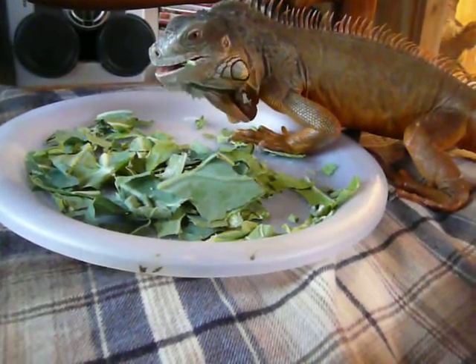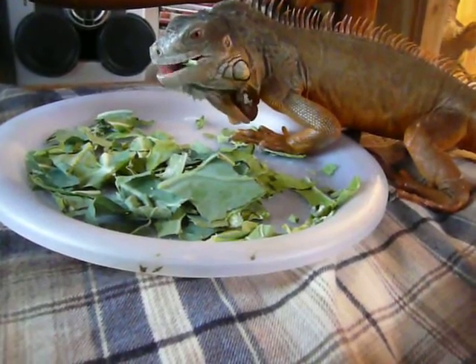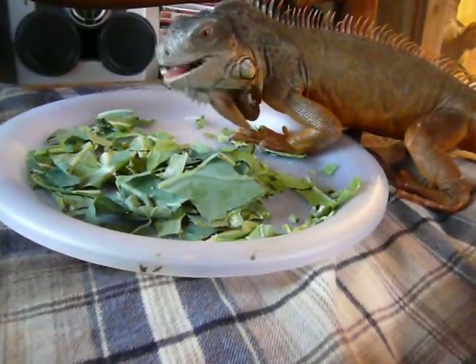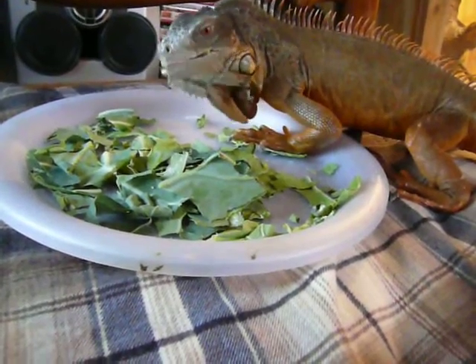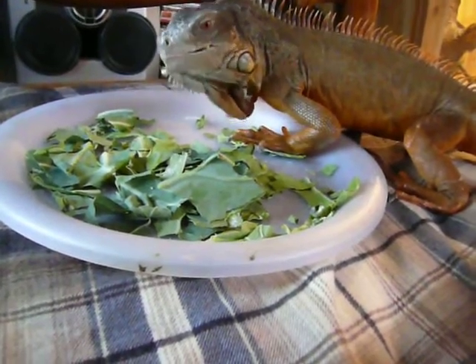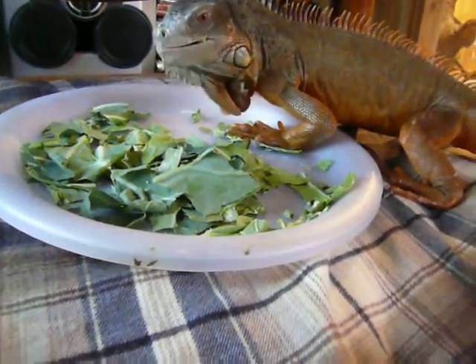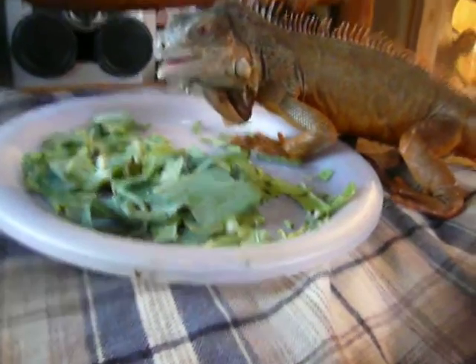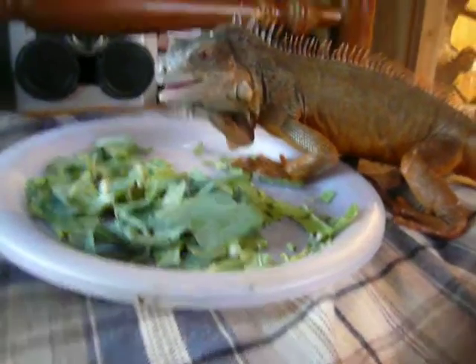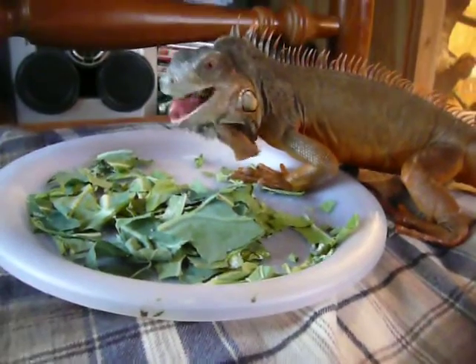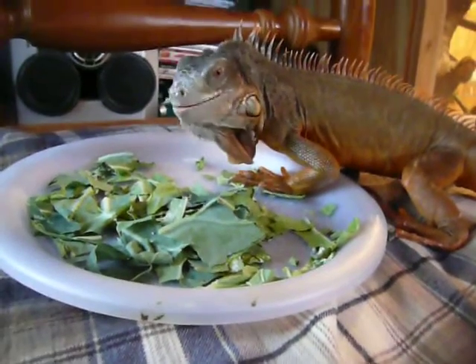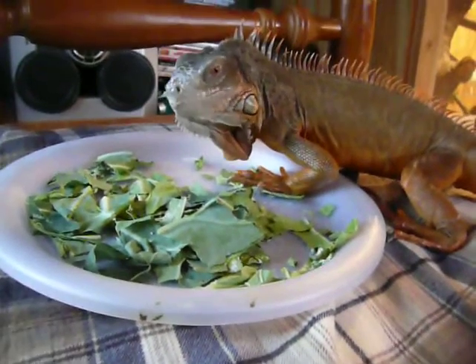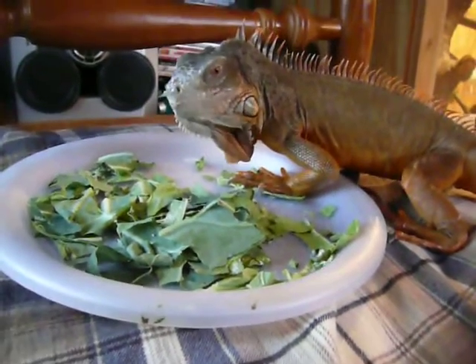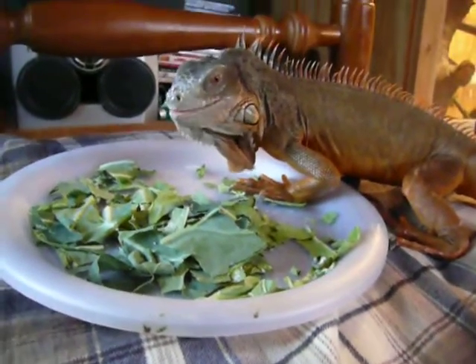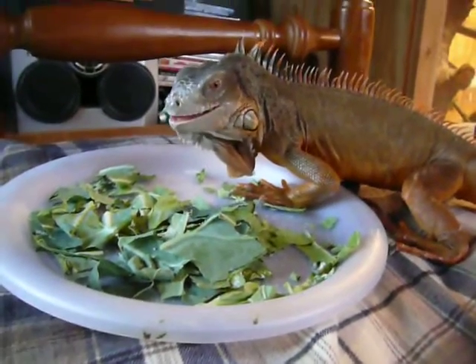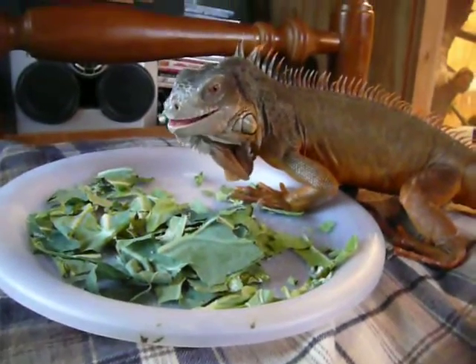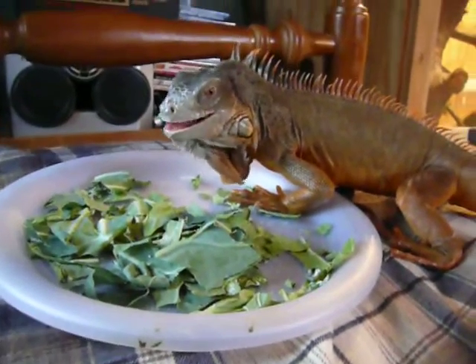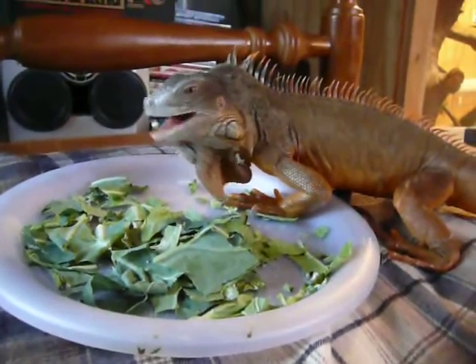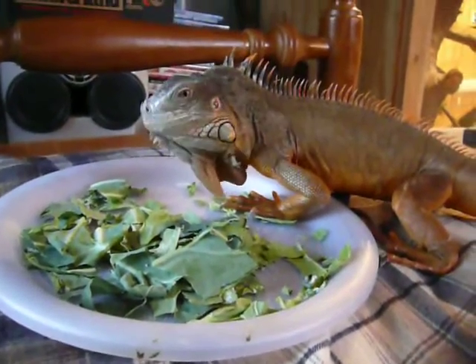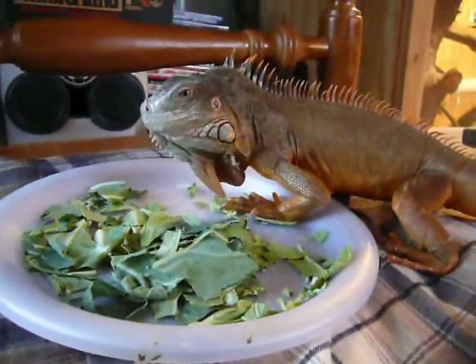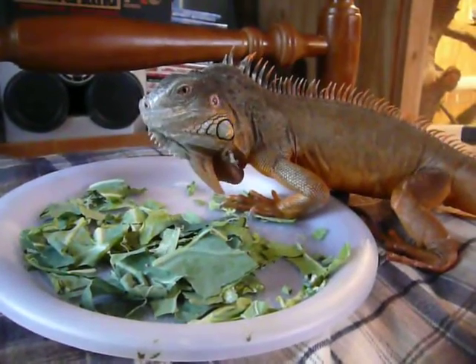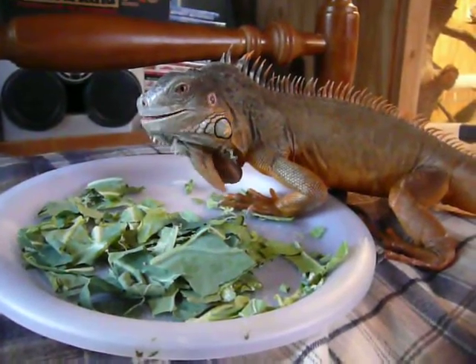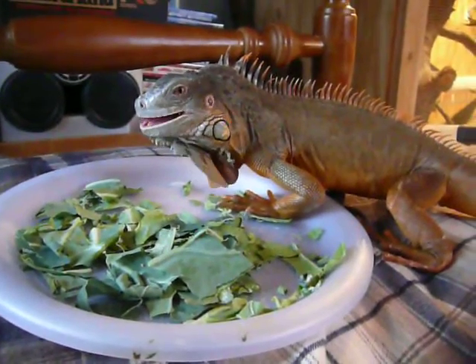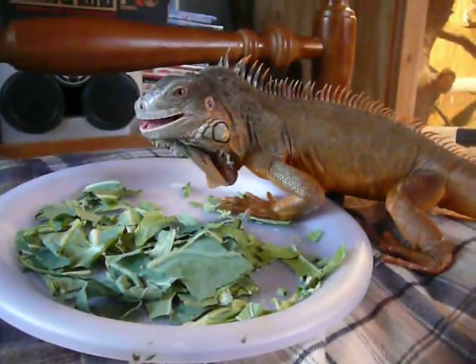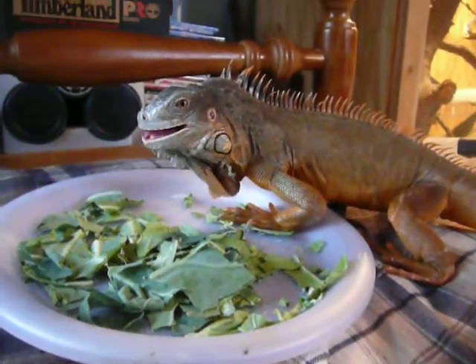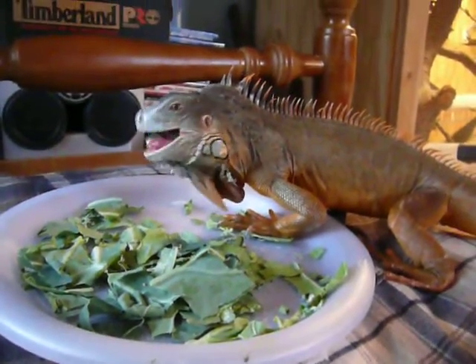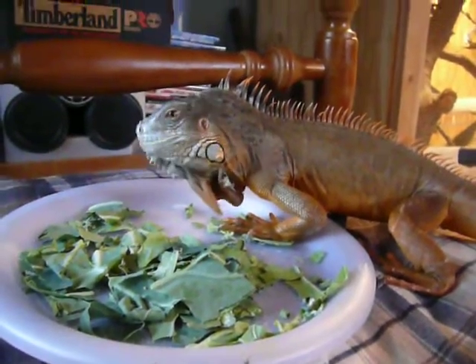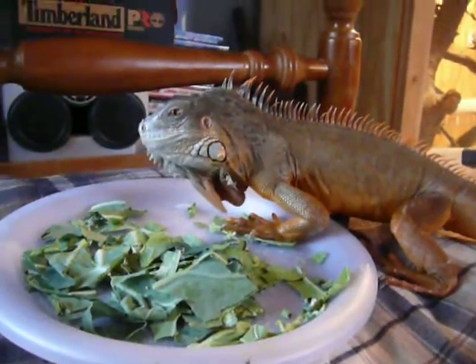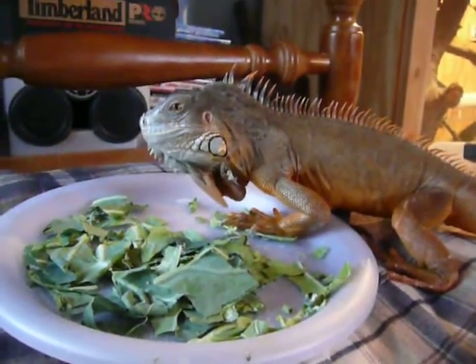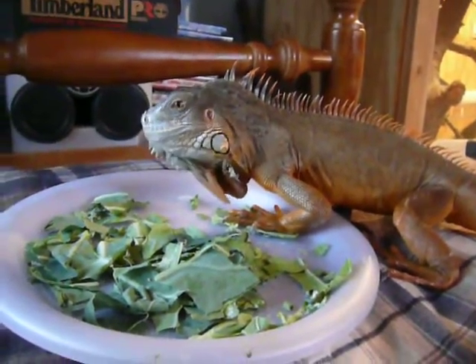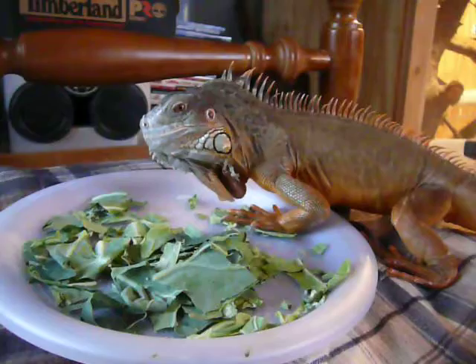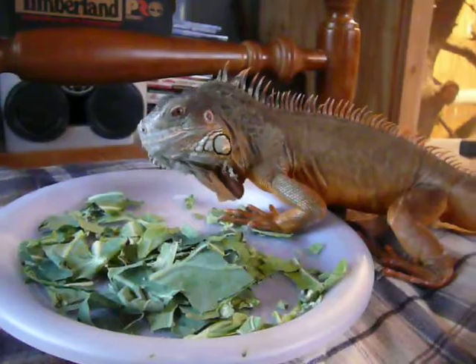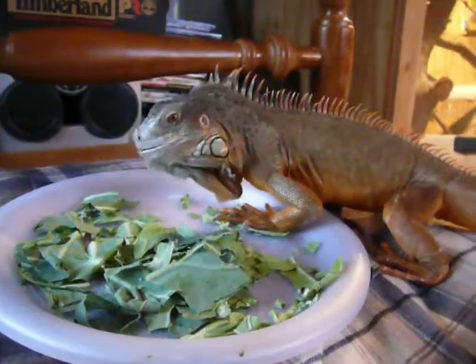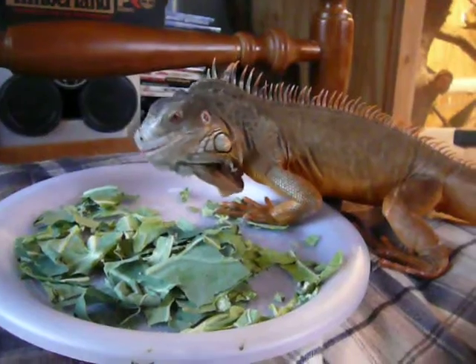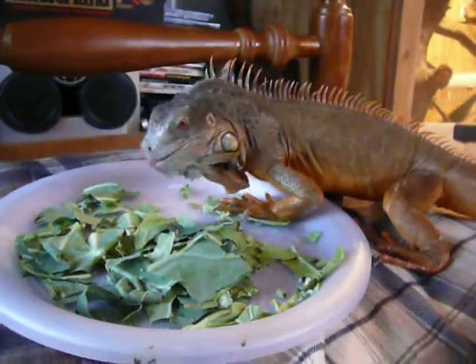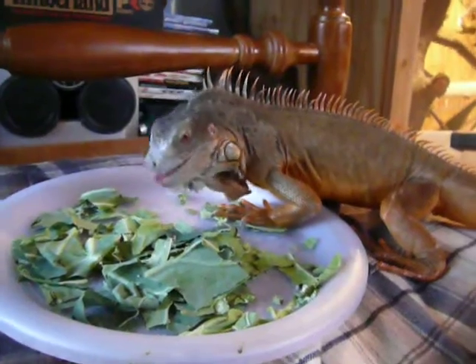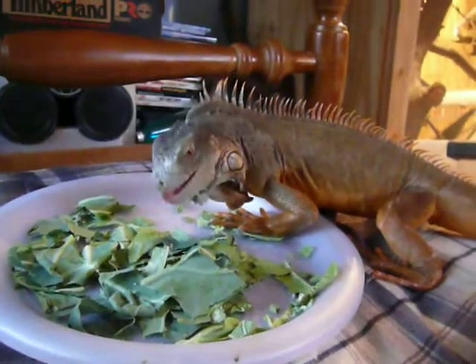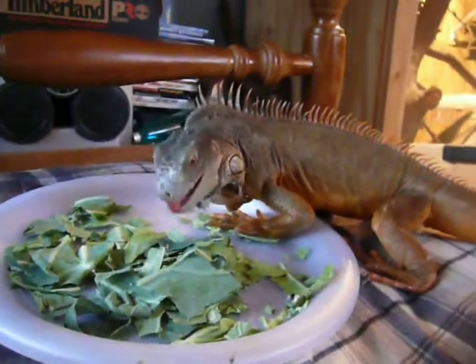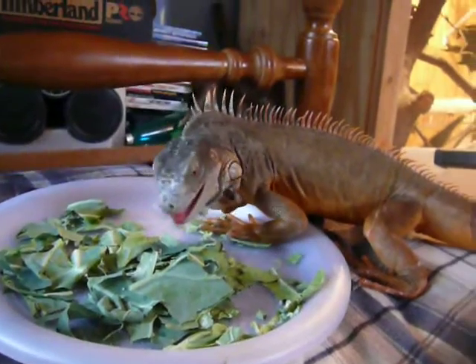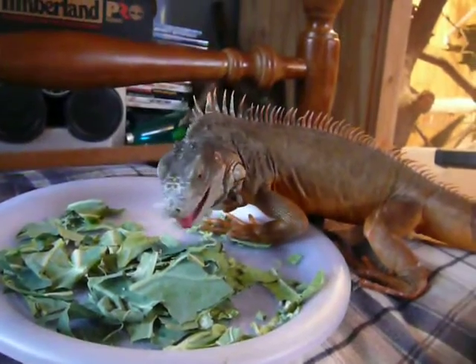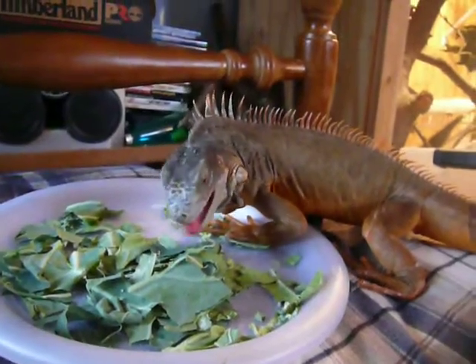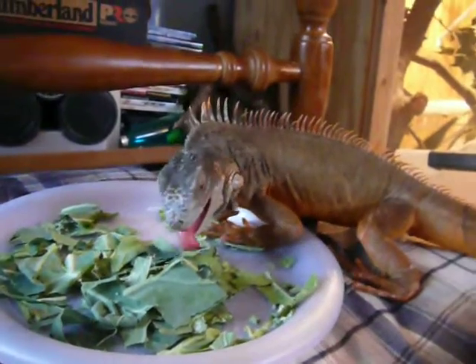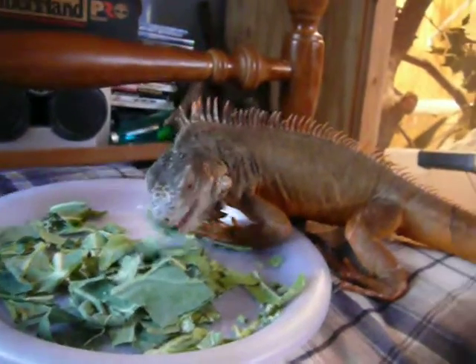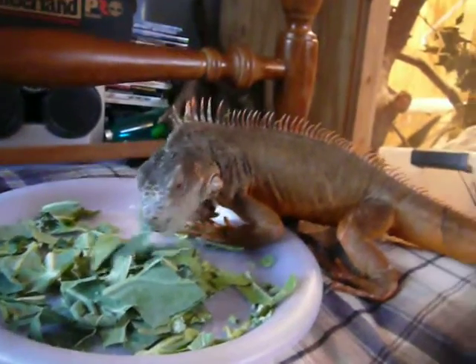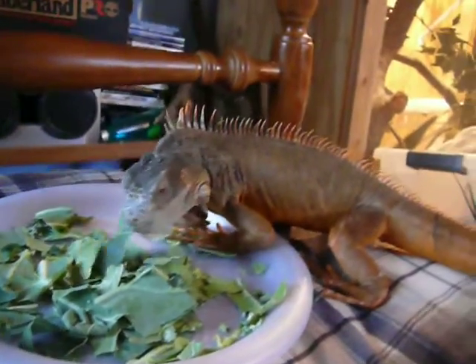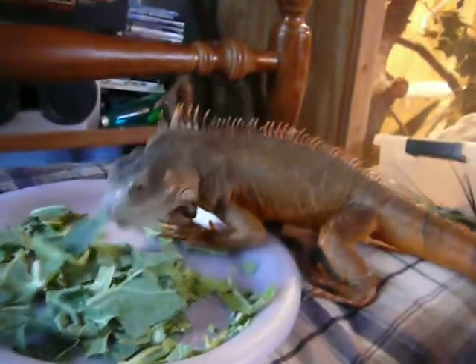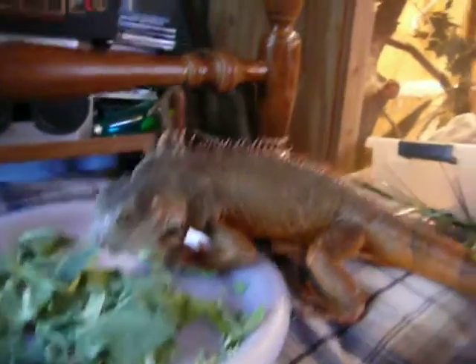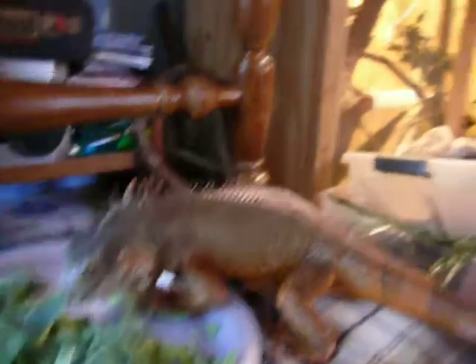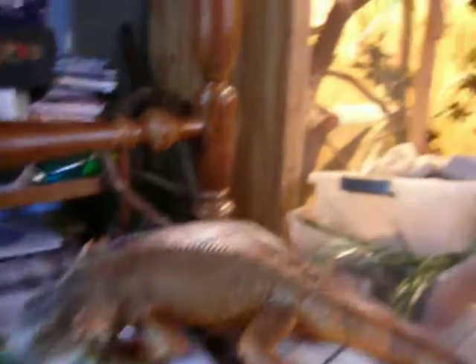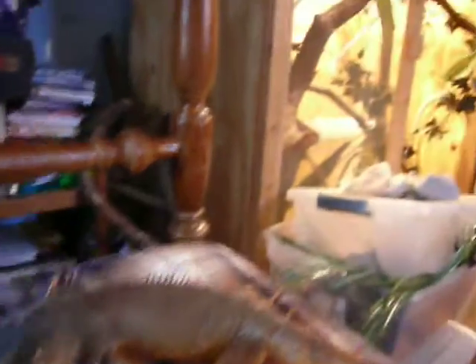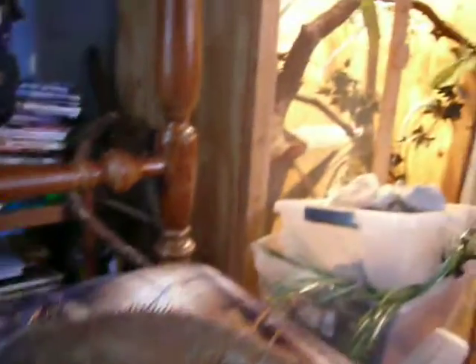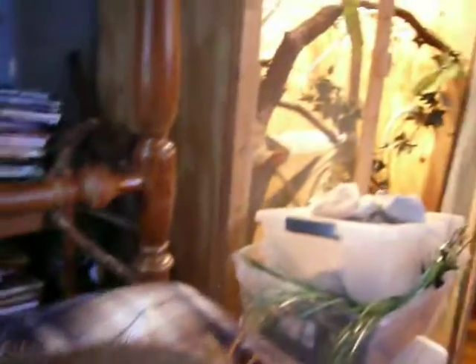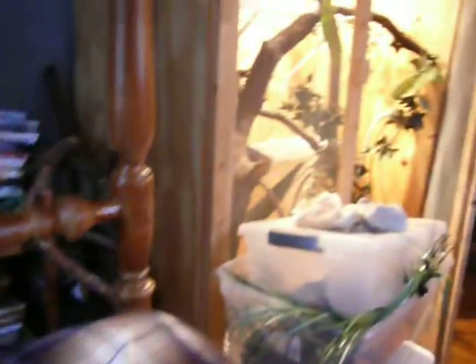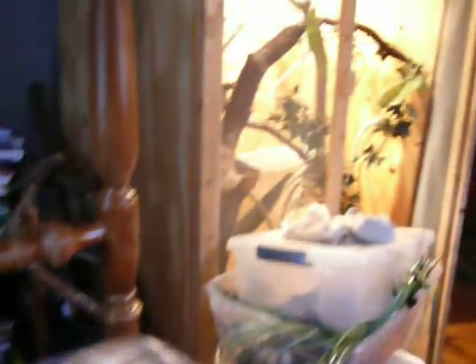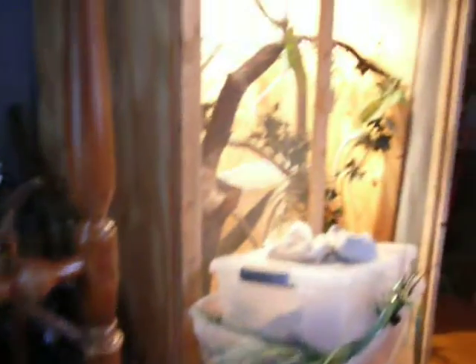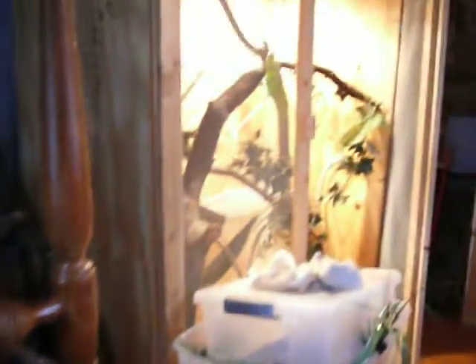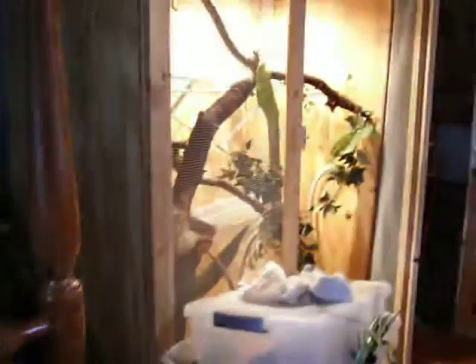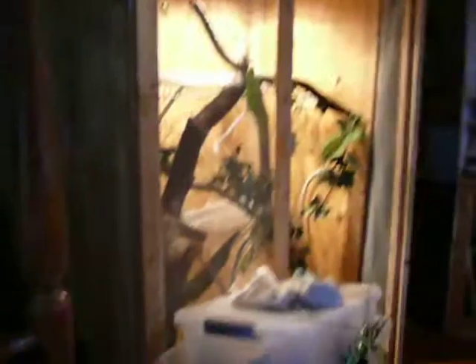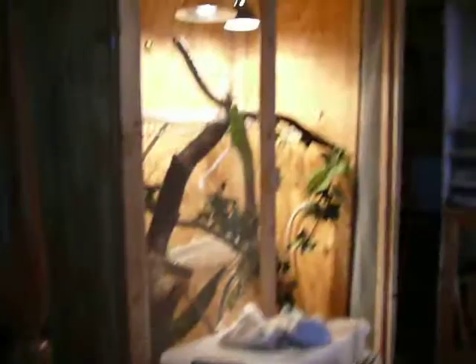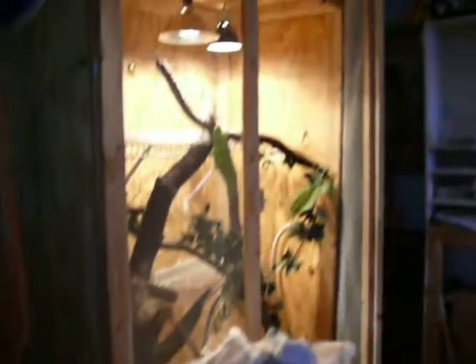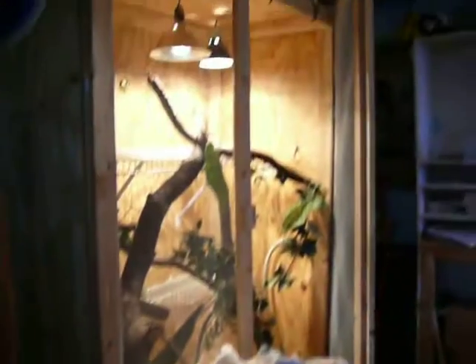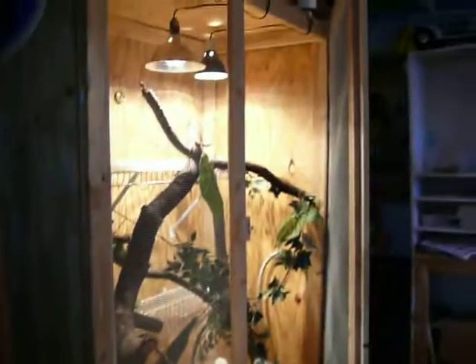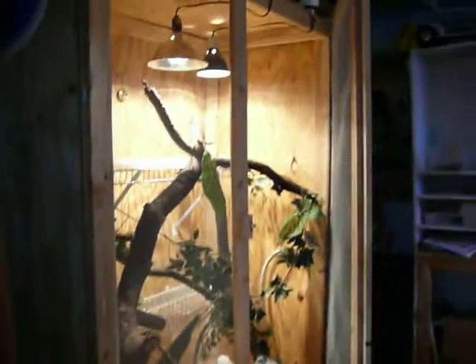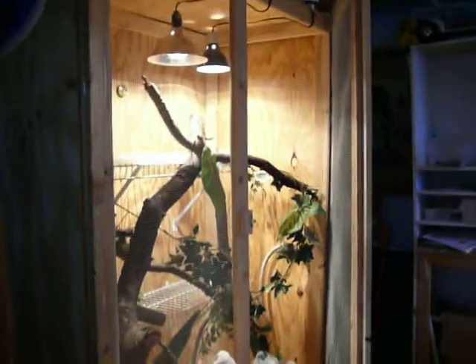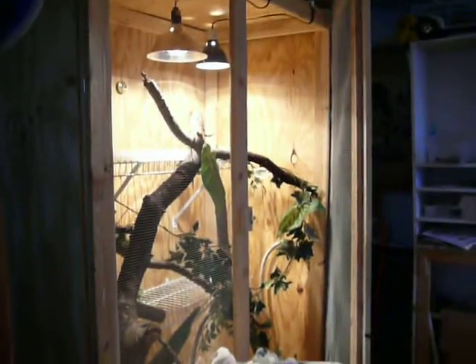Hey YouTube, Nick again. Just doing a little bit of feeding with the iguanas. I like to feed them outside the cage. As you can see, there's a big old cage in the background.